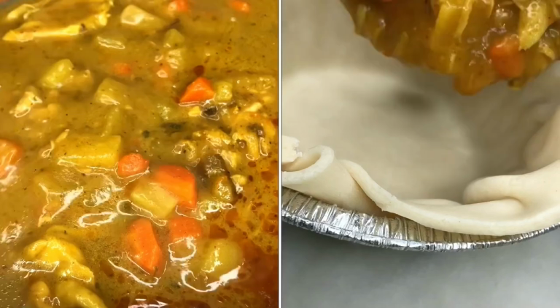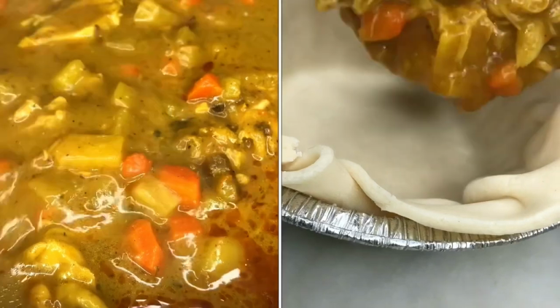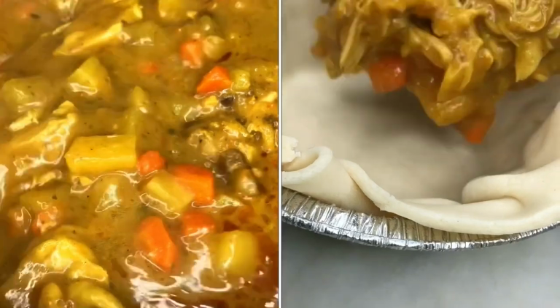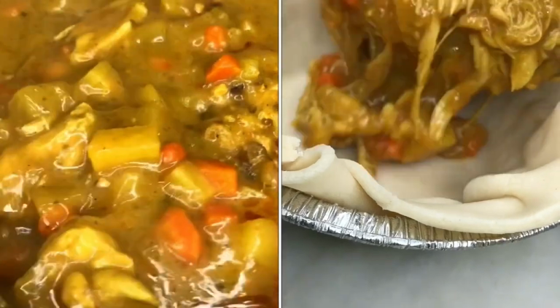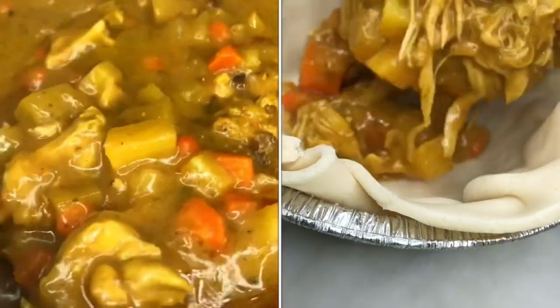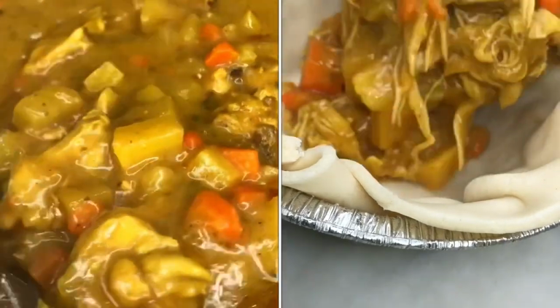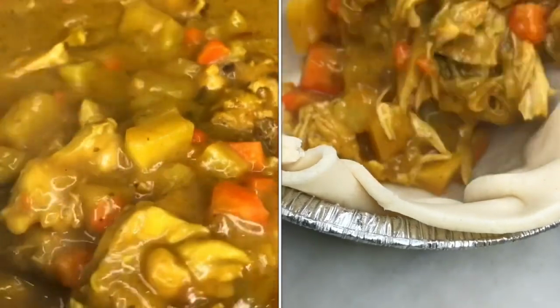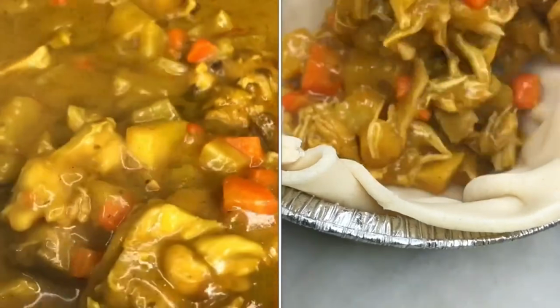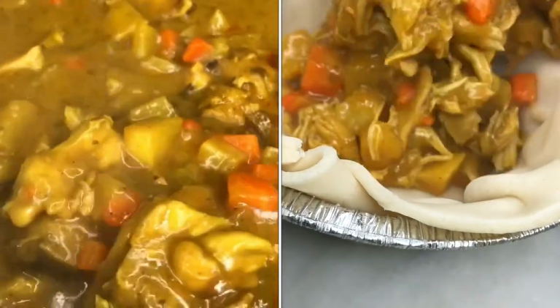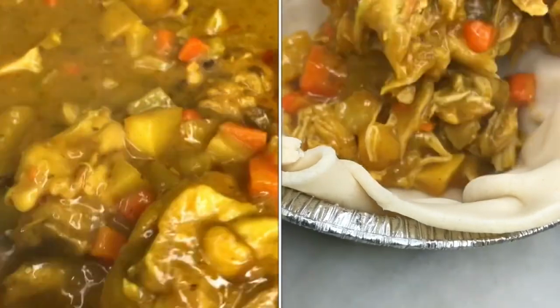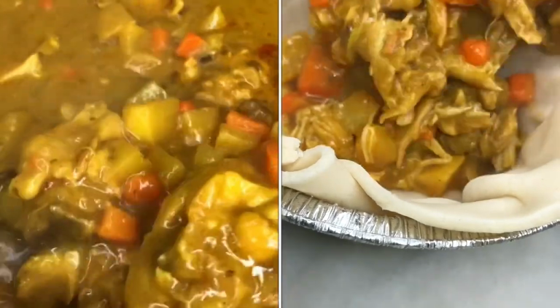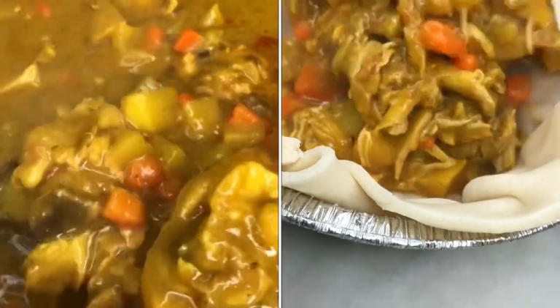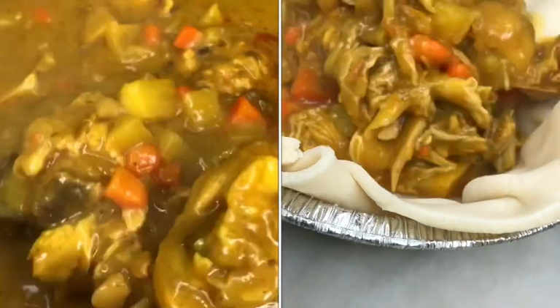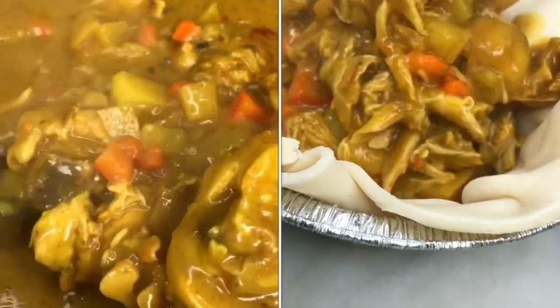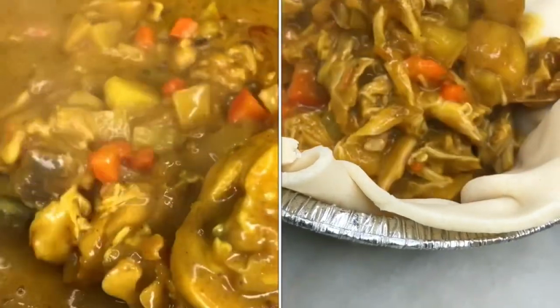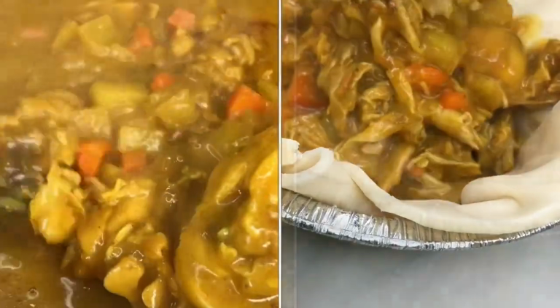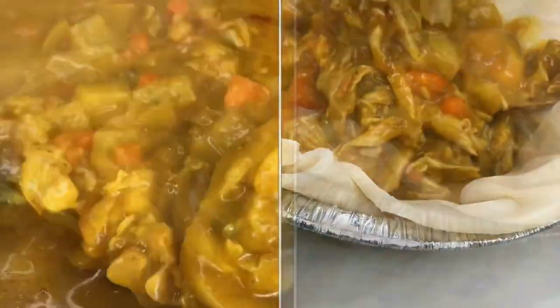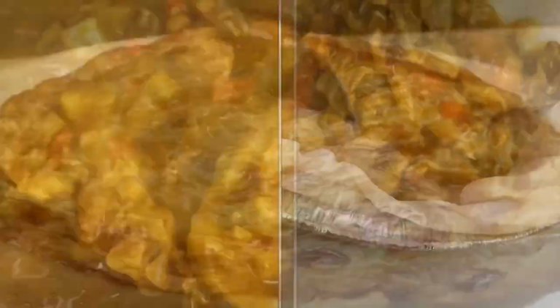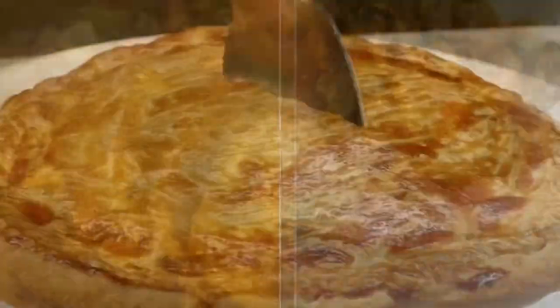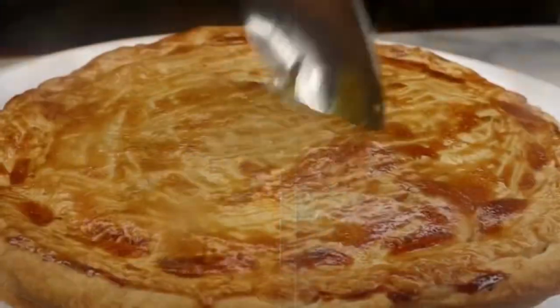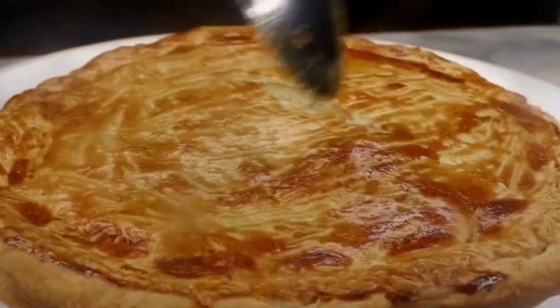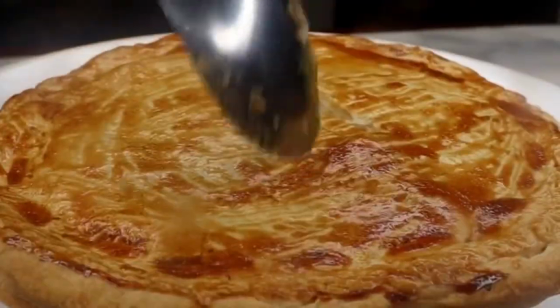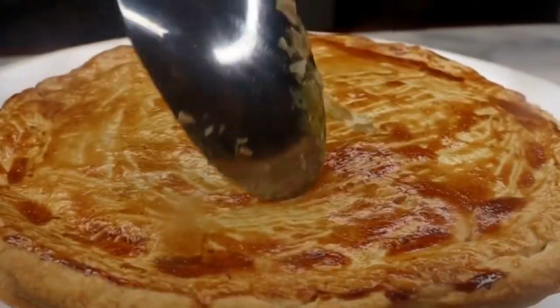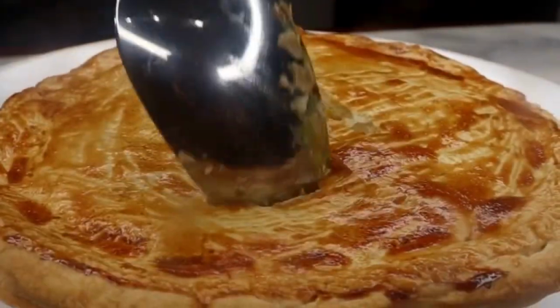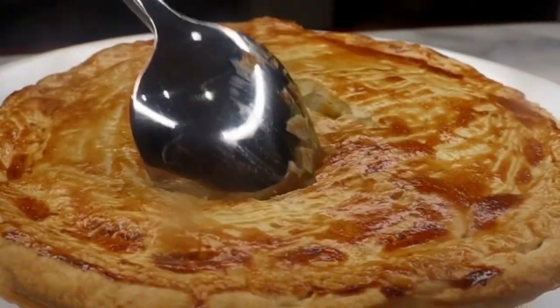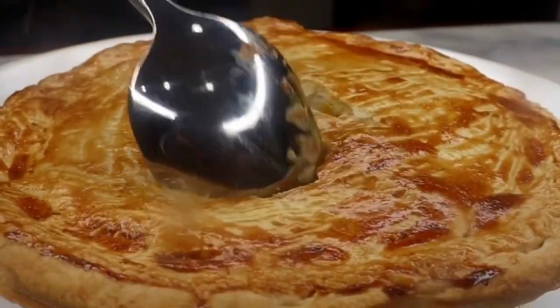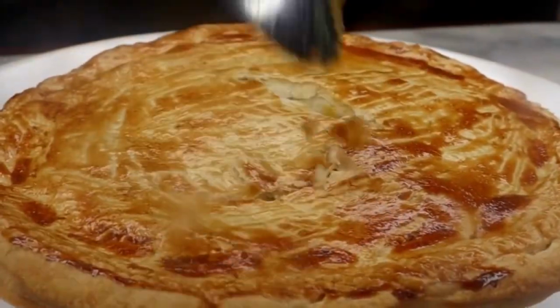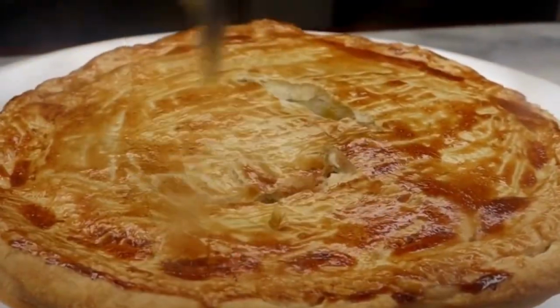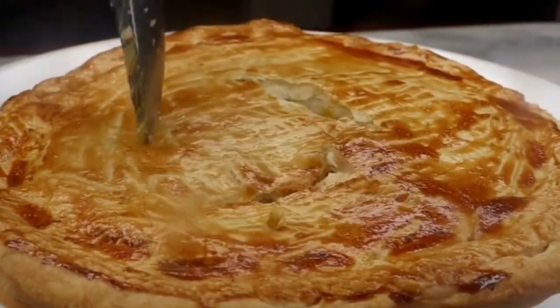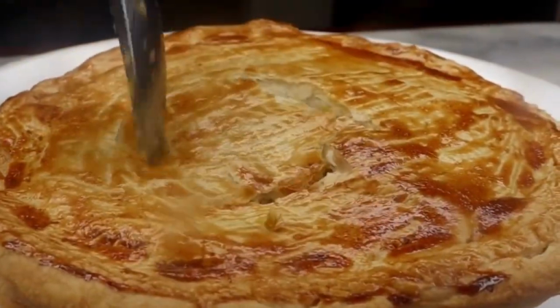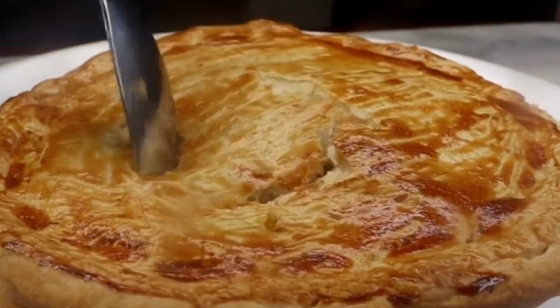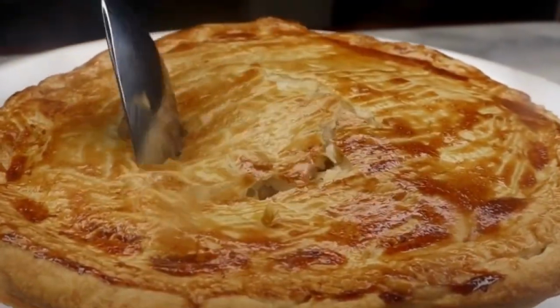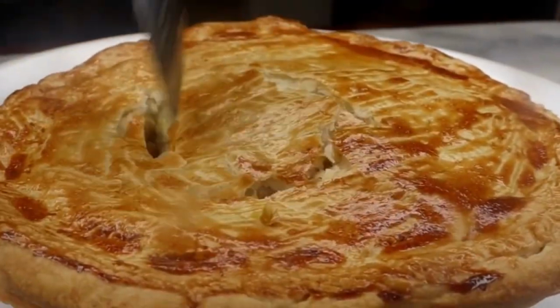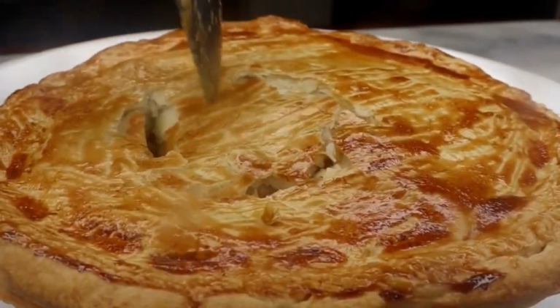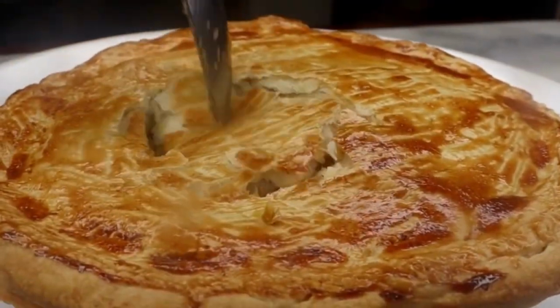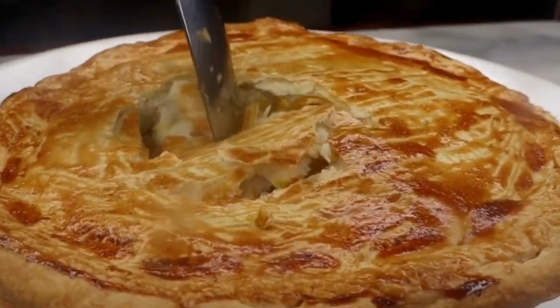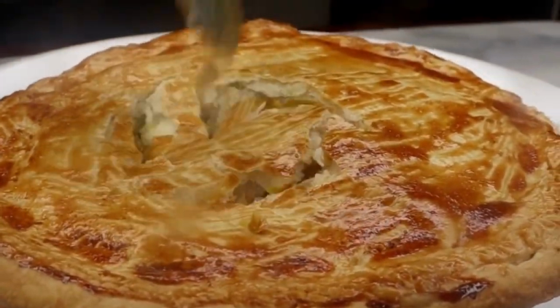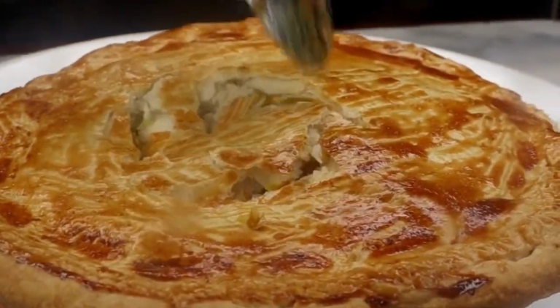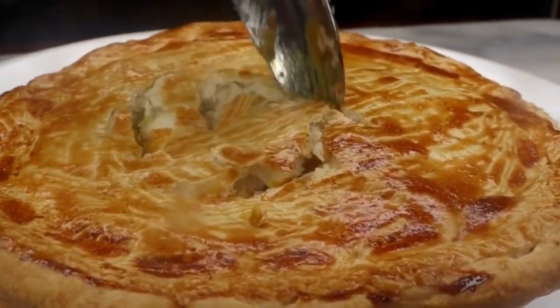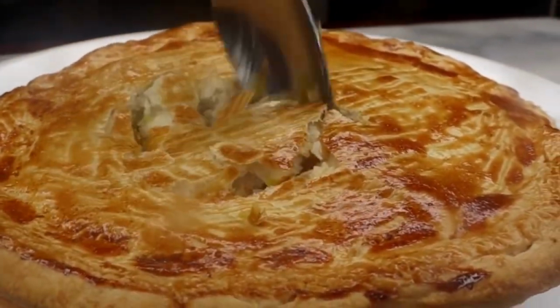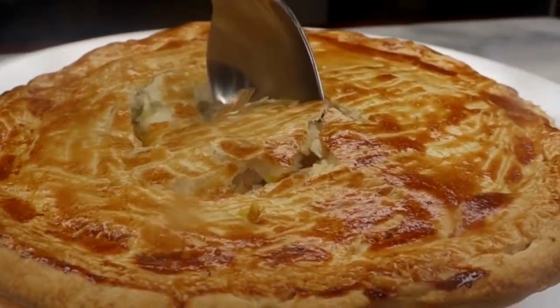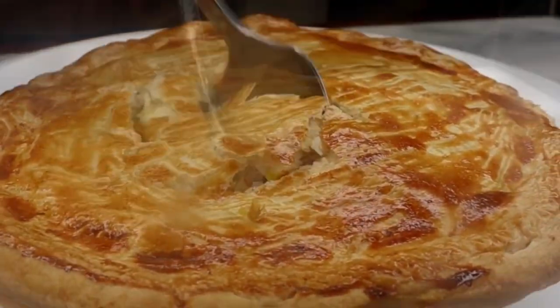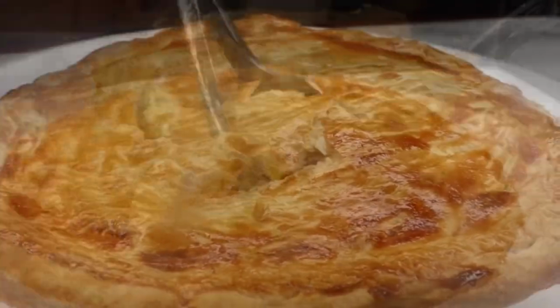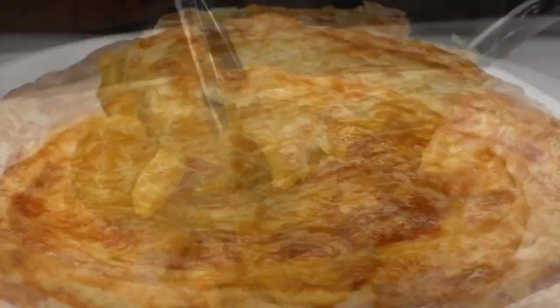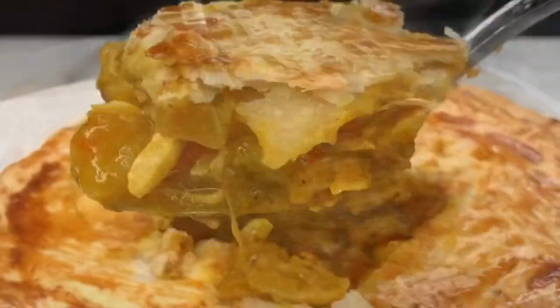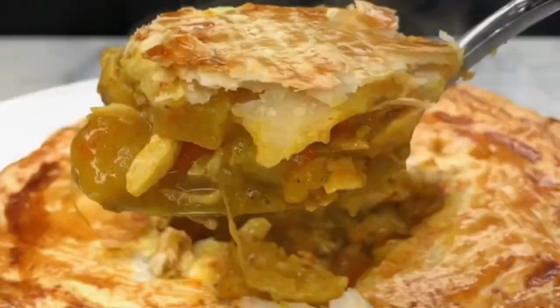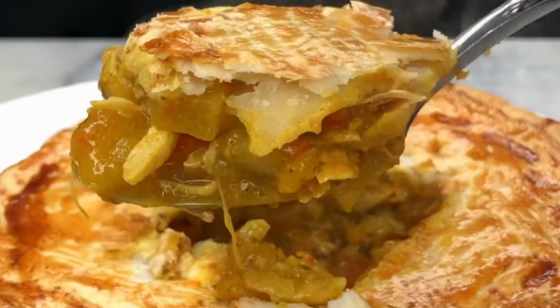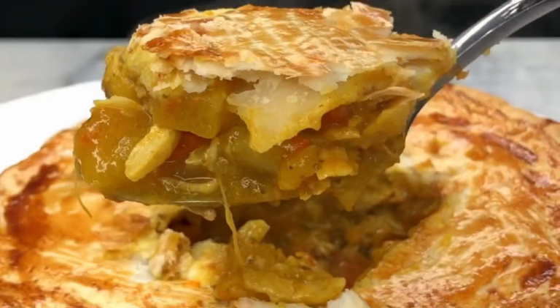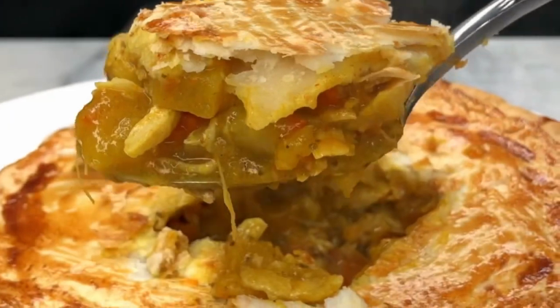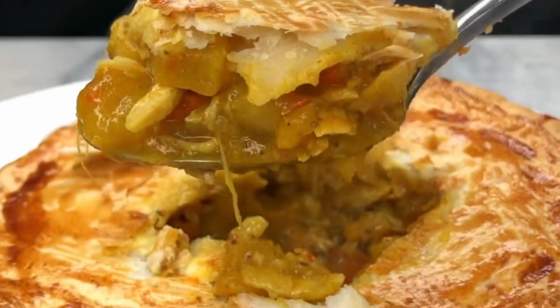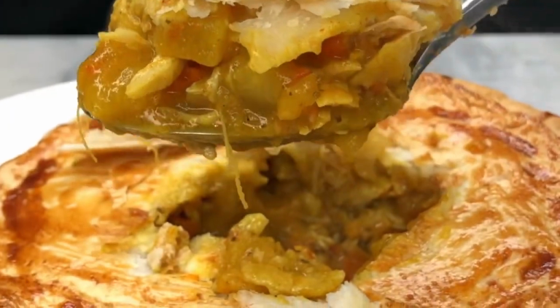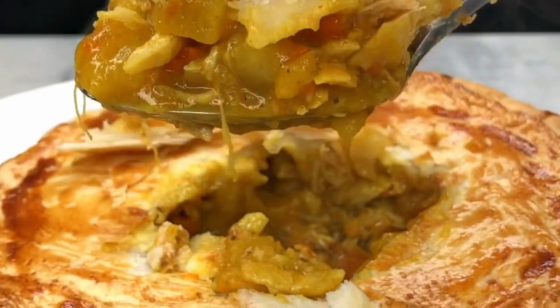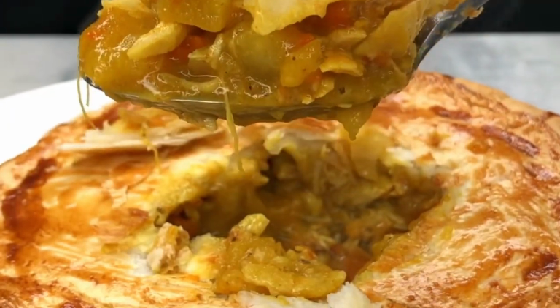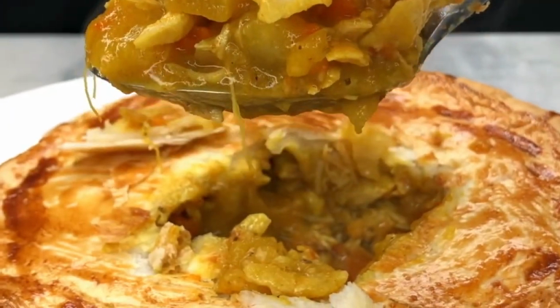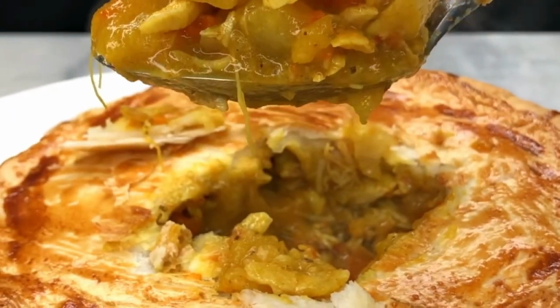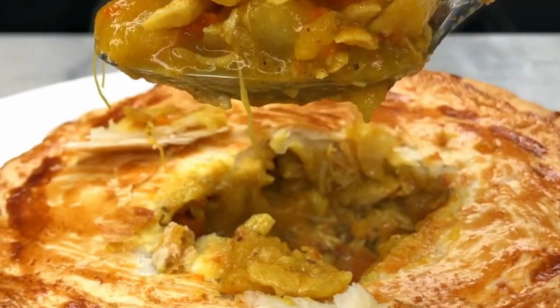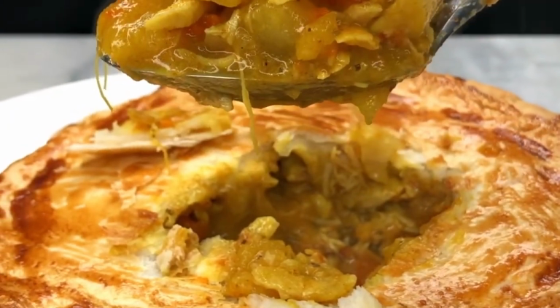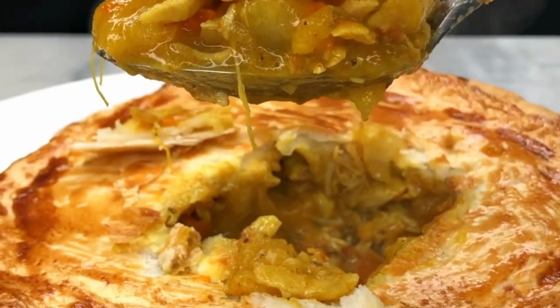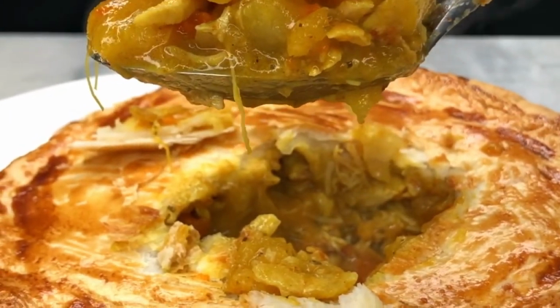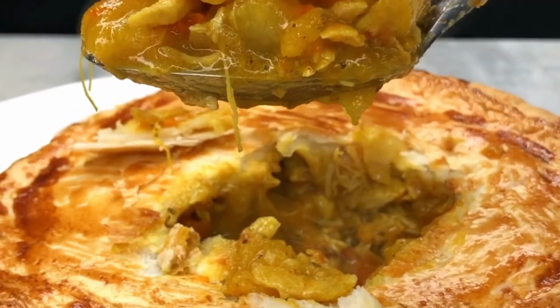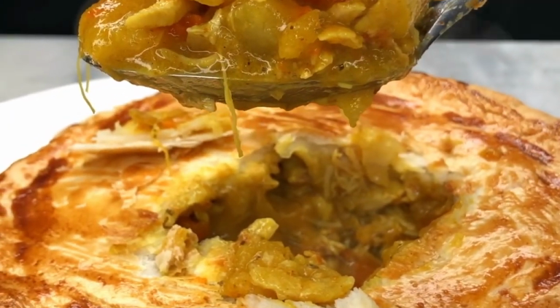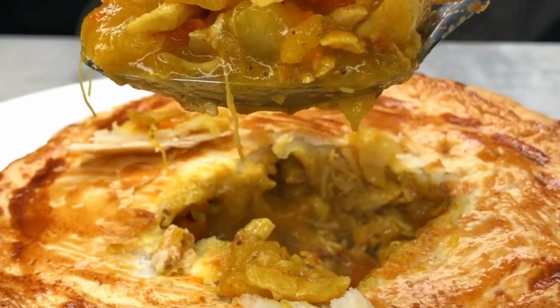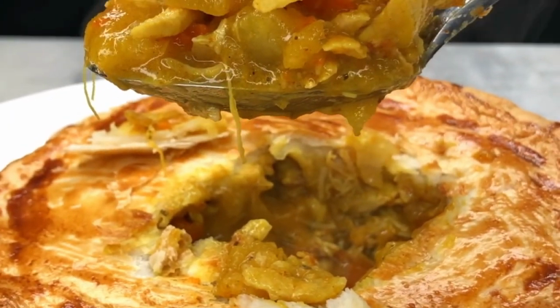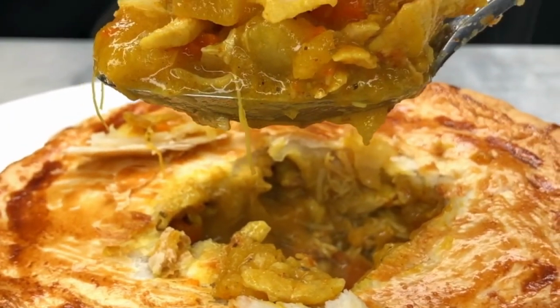Hey y'all and welcome to Chazza's Lifestyle. Today I'm going to show you how I create these delicious curry chicken pot pies.